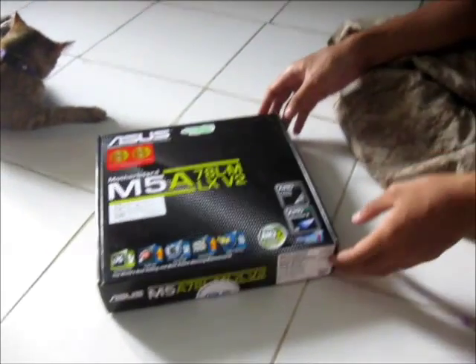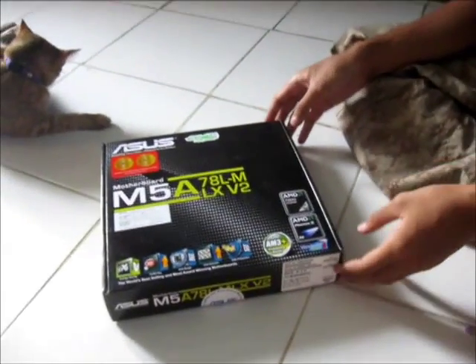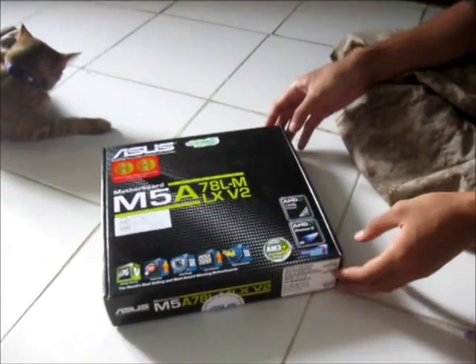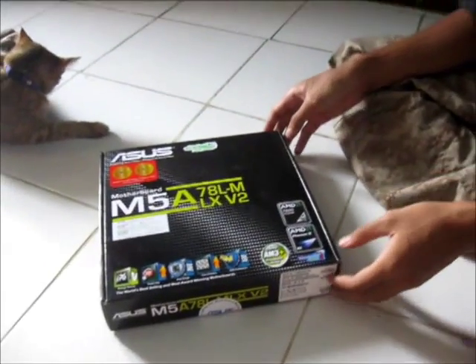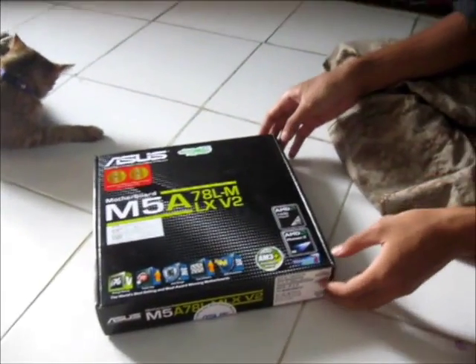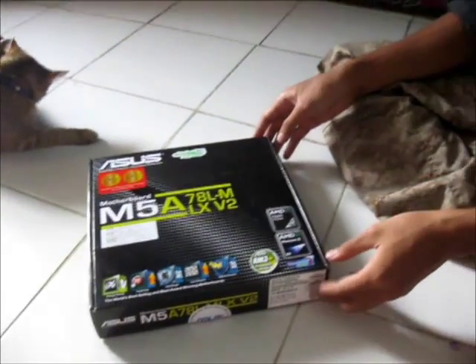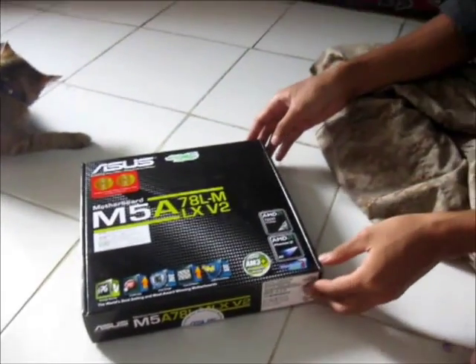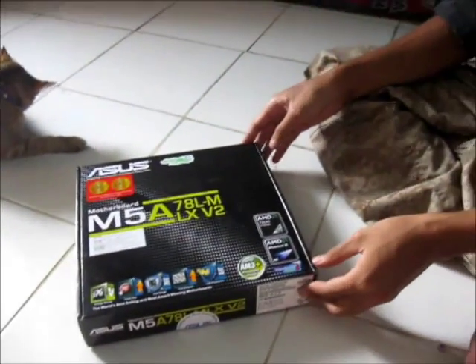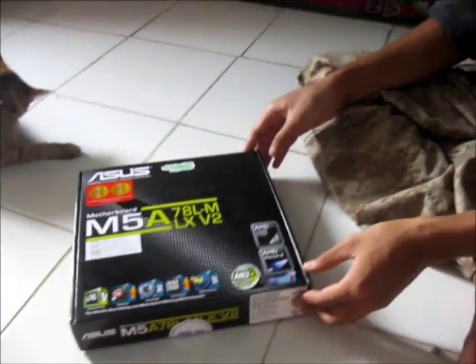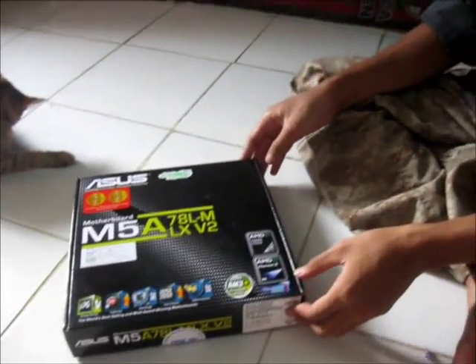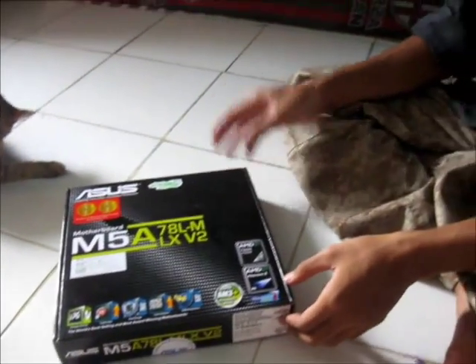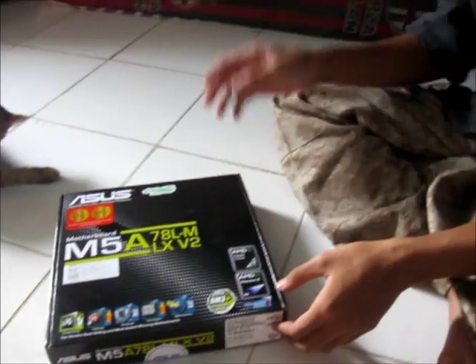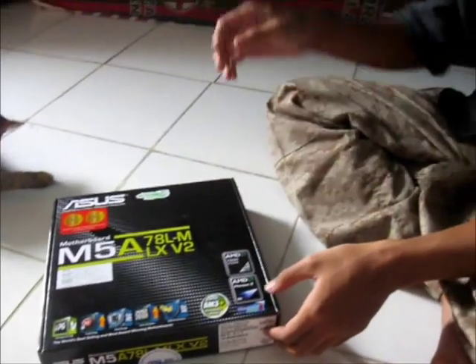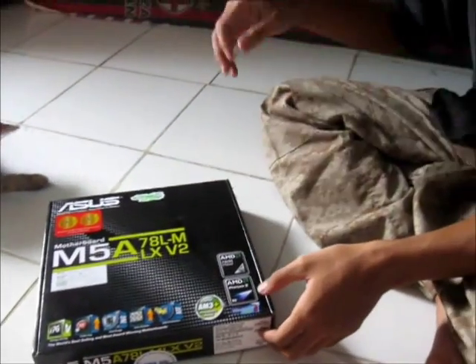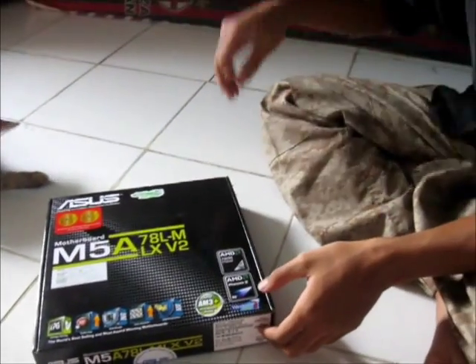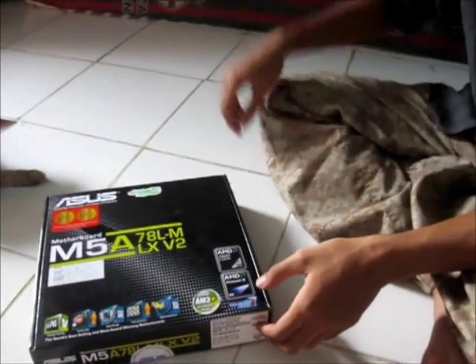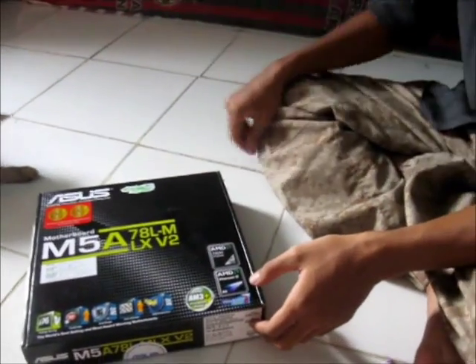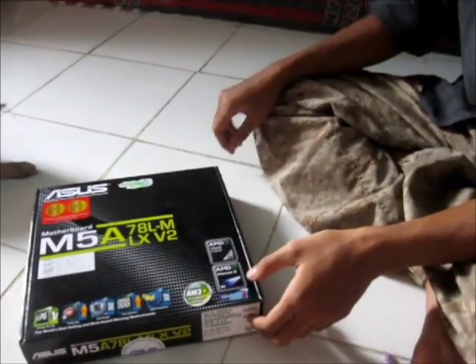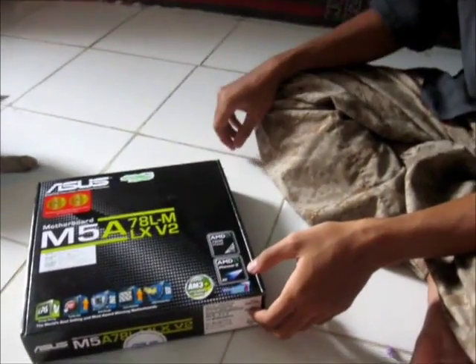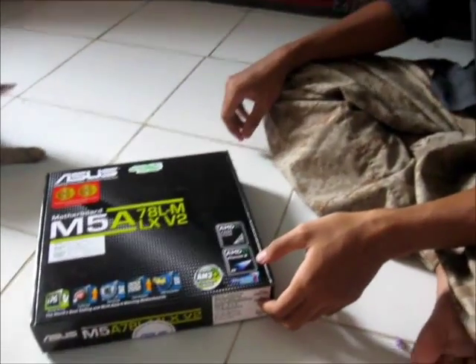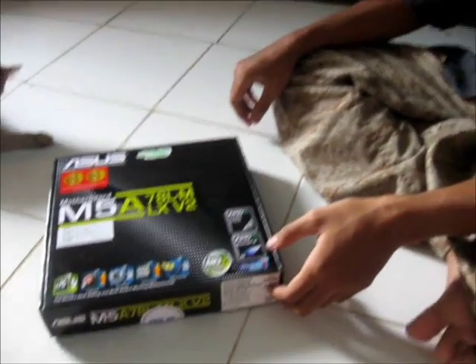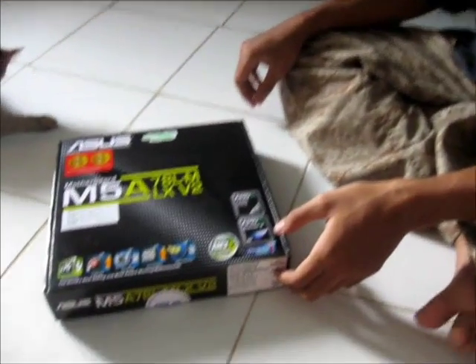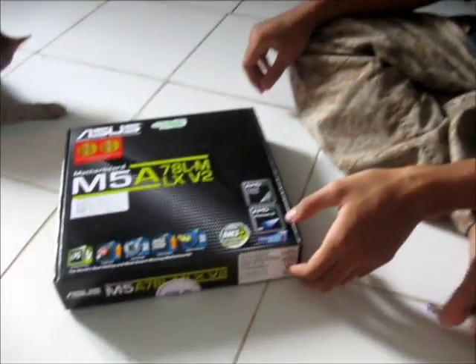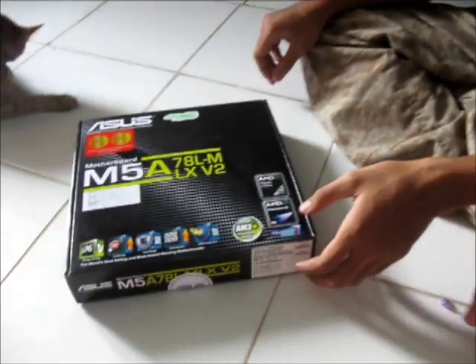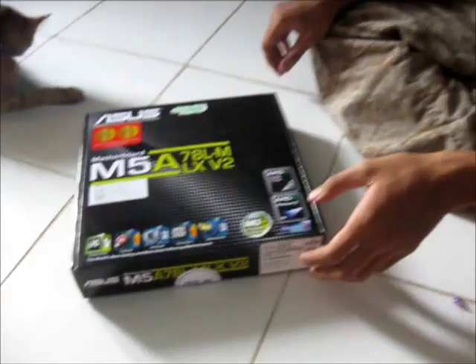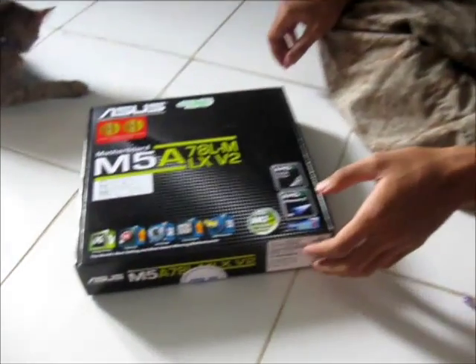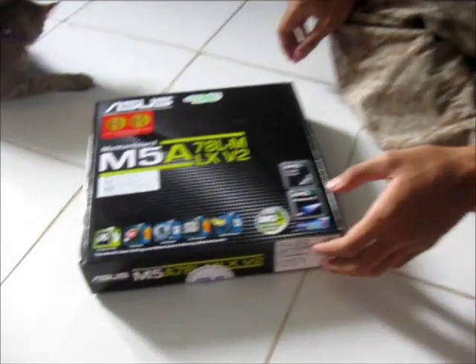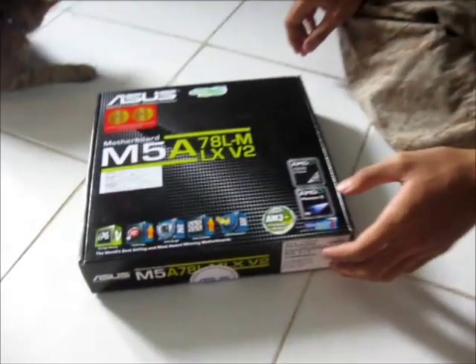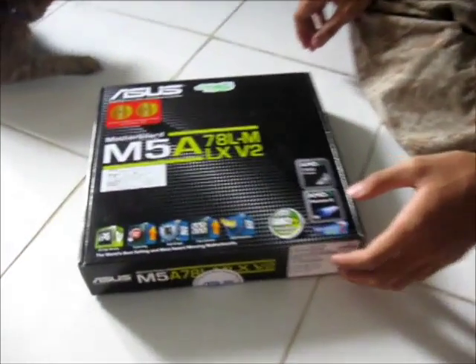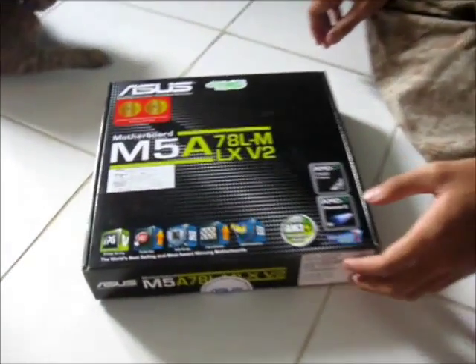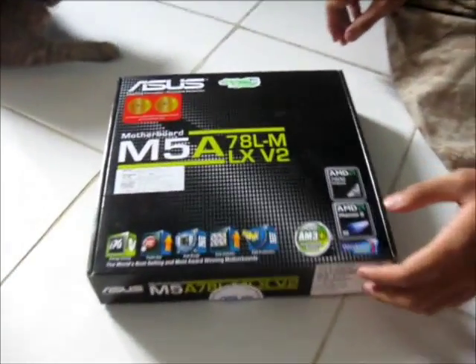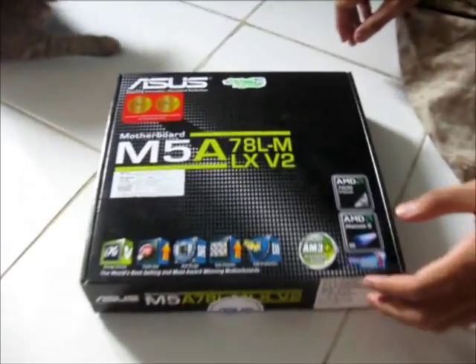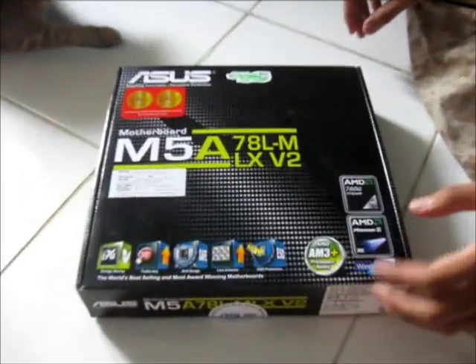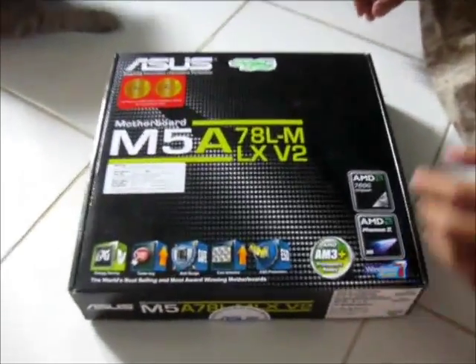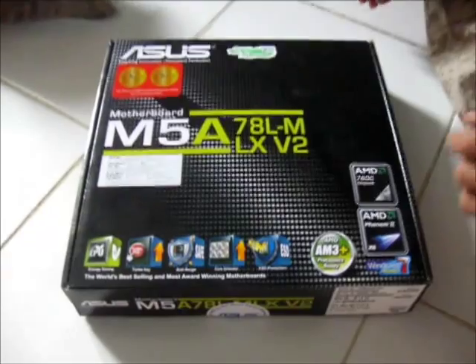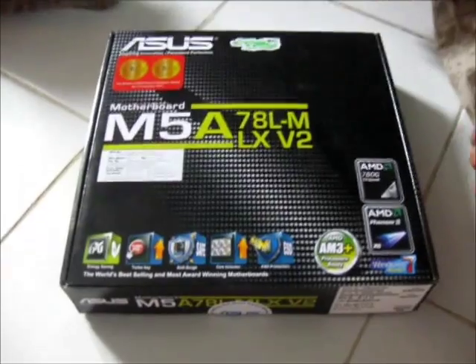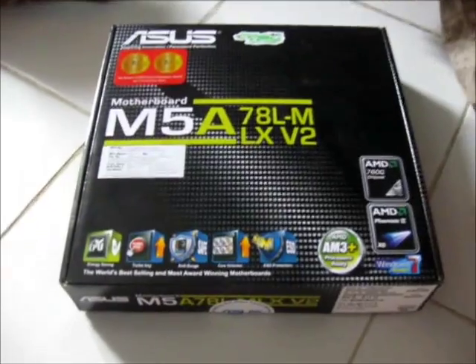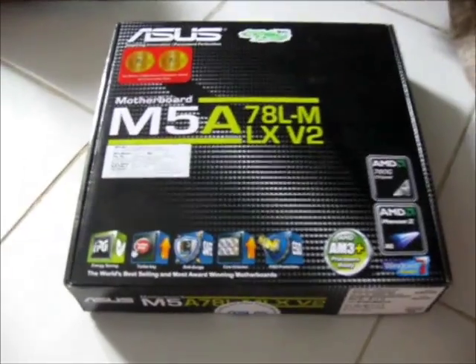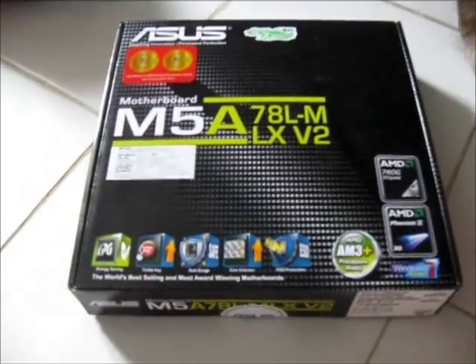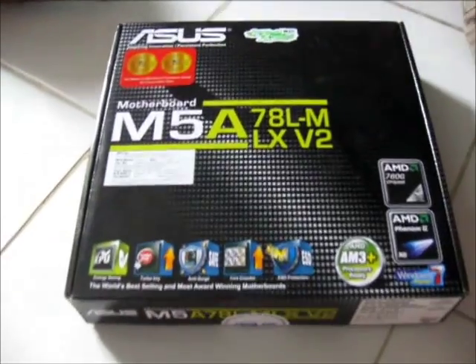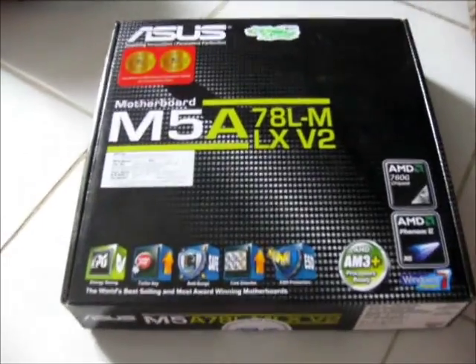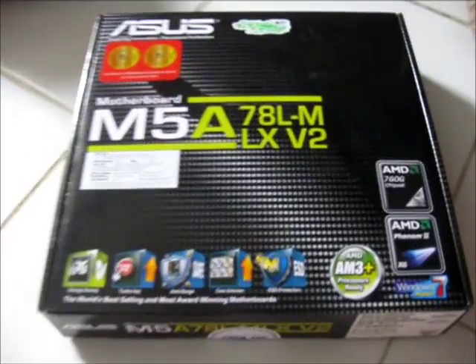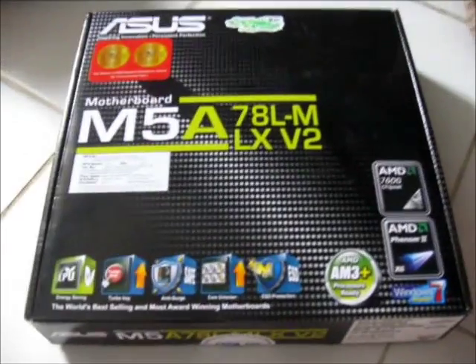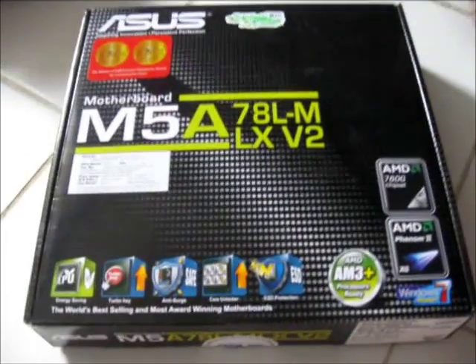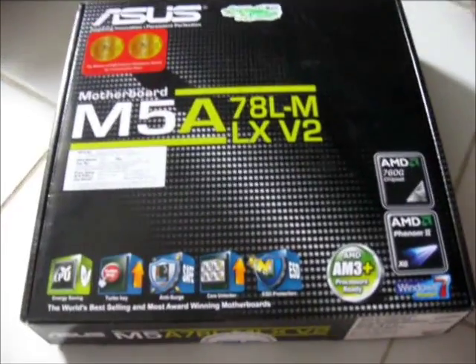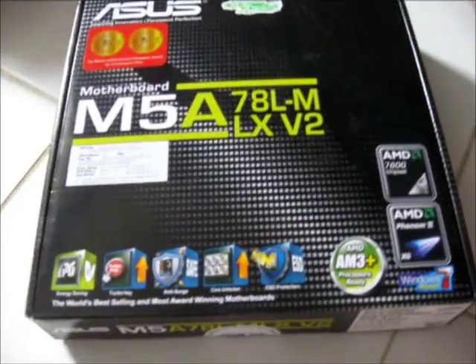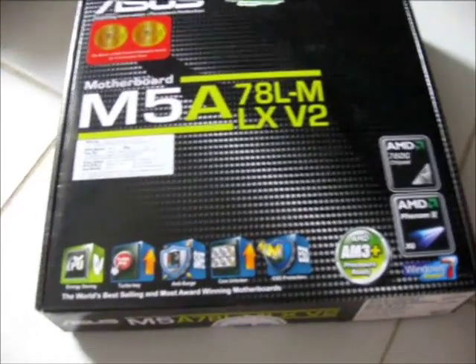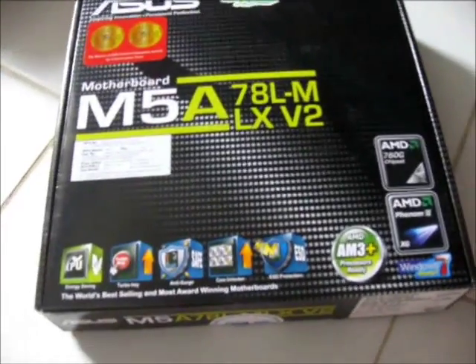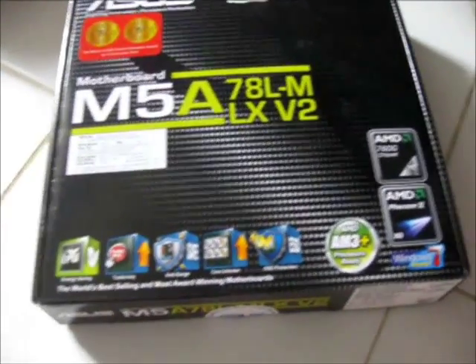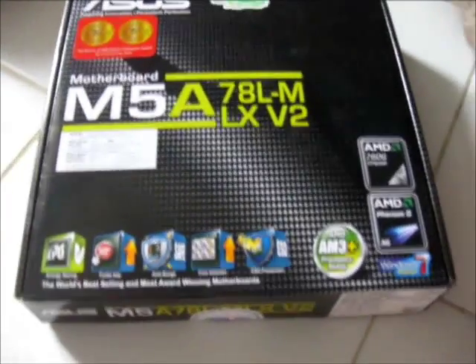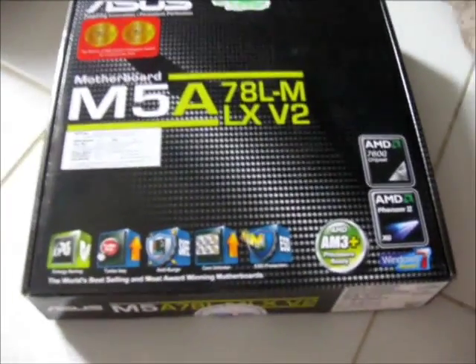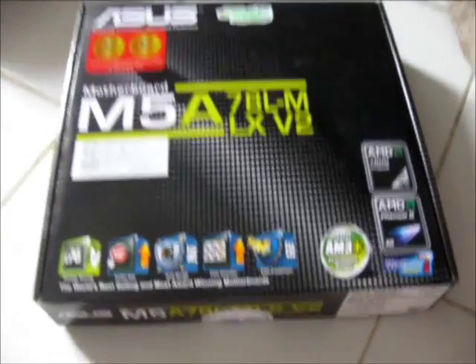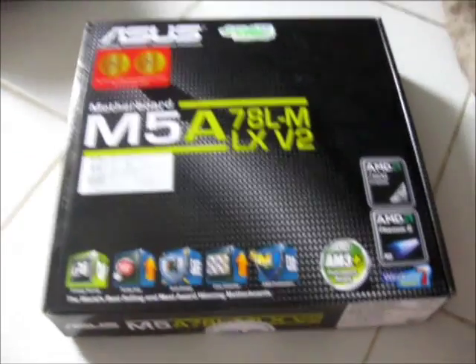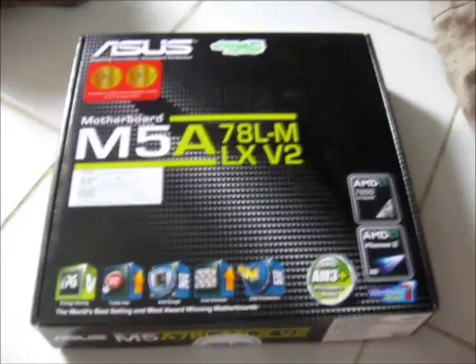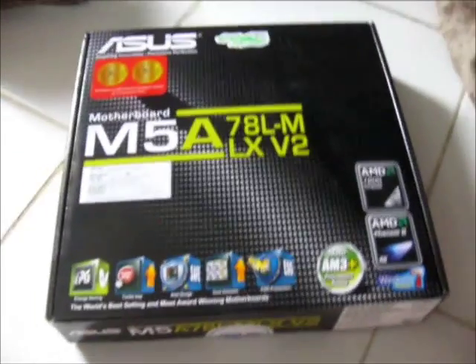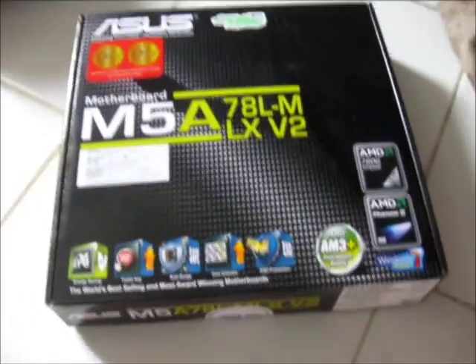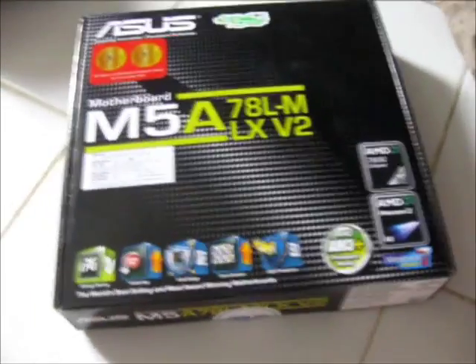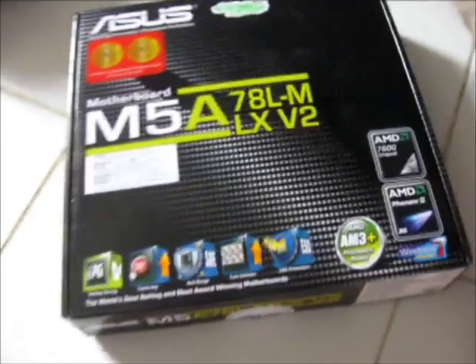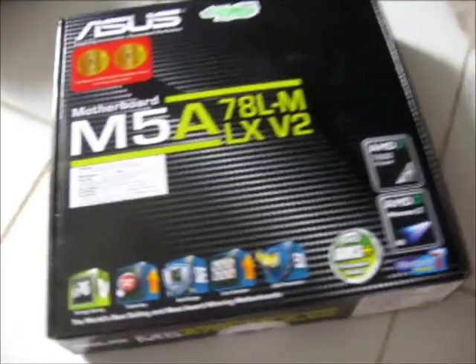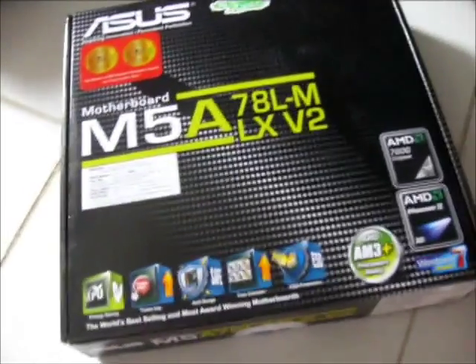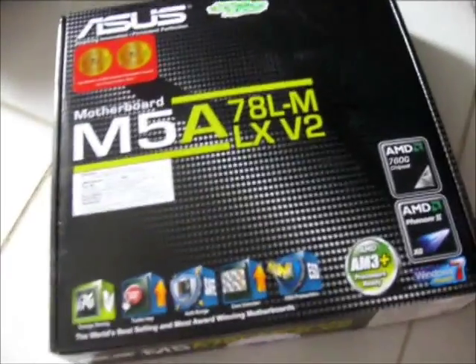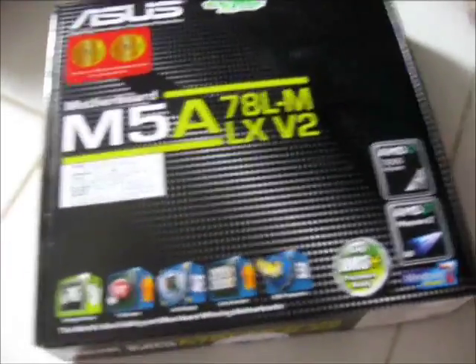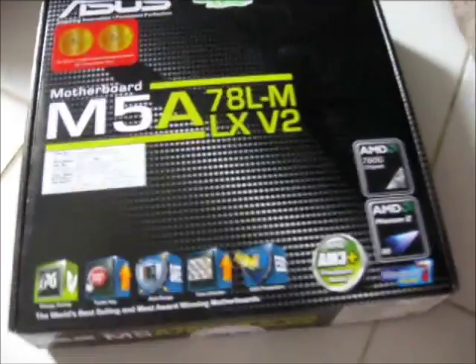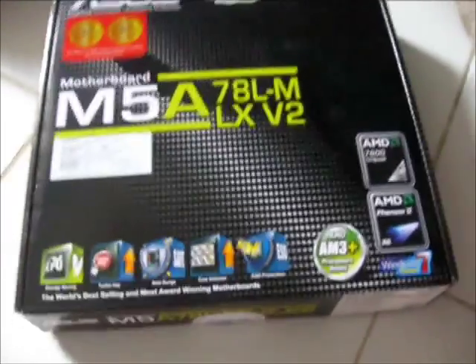Hello YouTube. Today I'm very excited because I'm building a new rig, a new PC for myself.